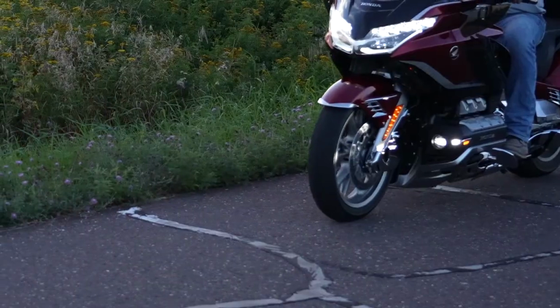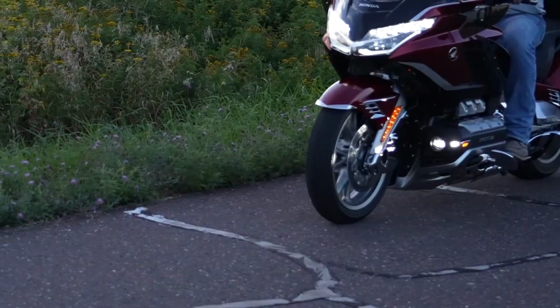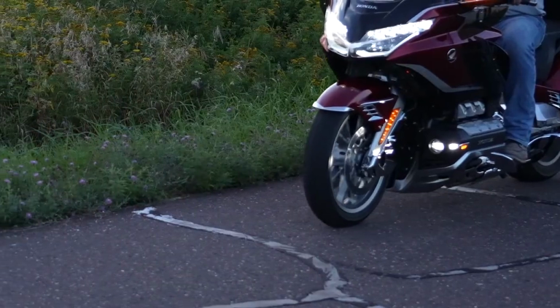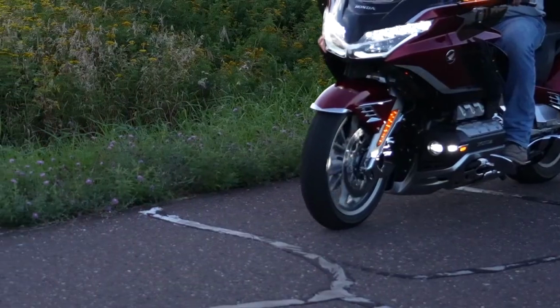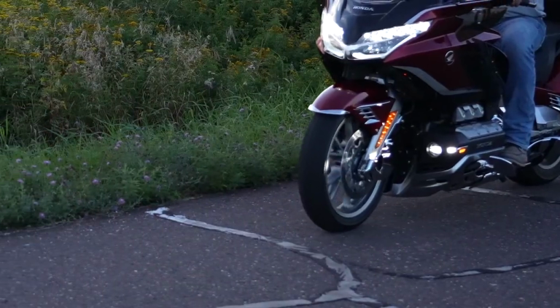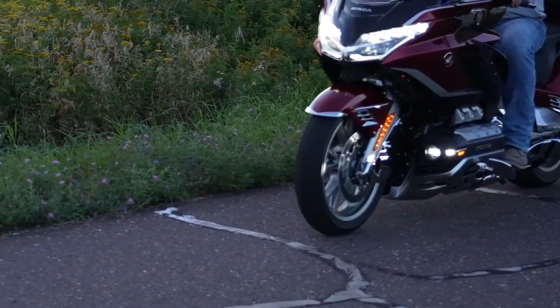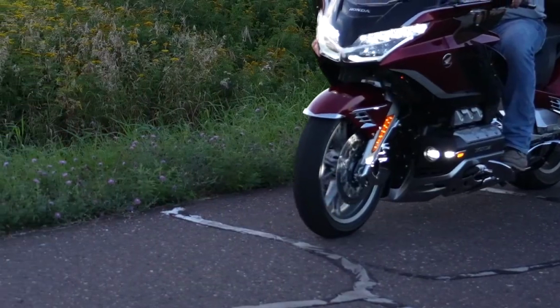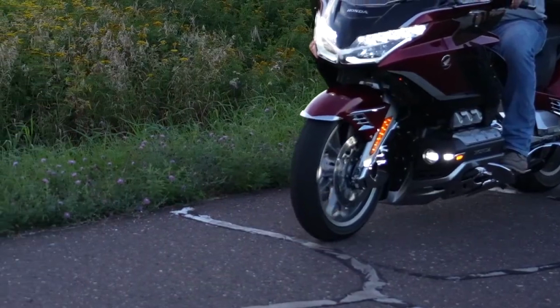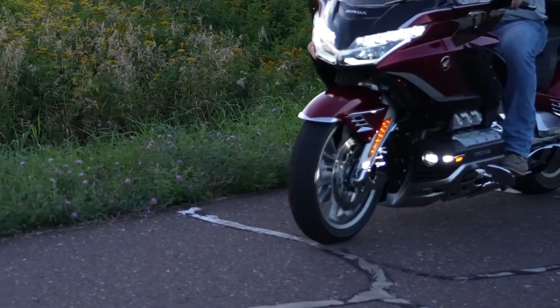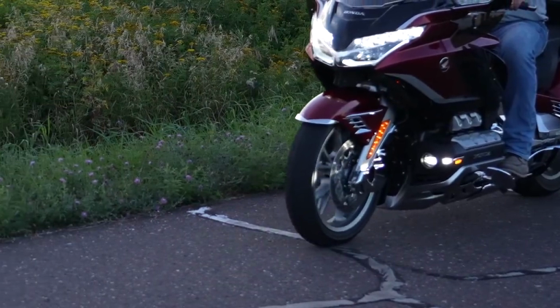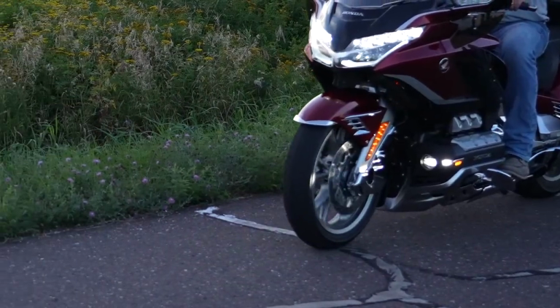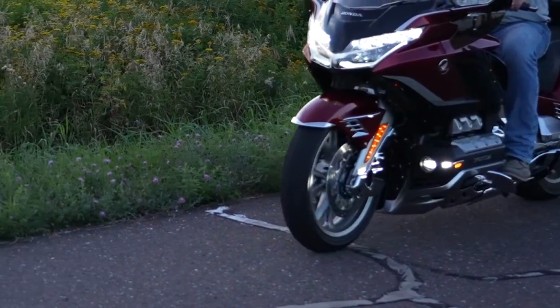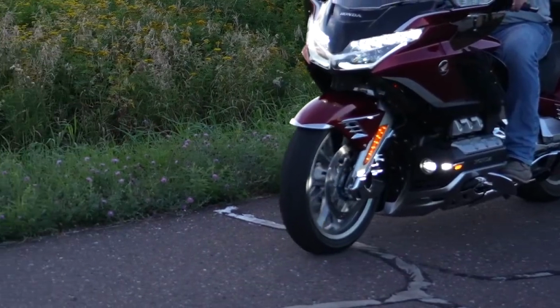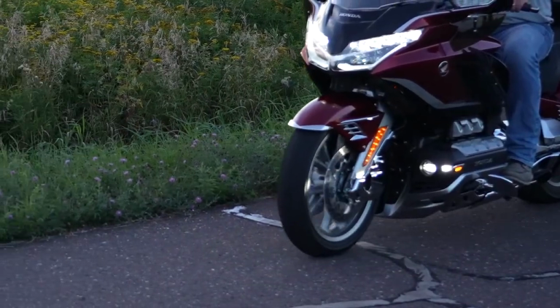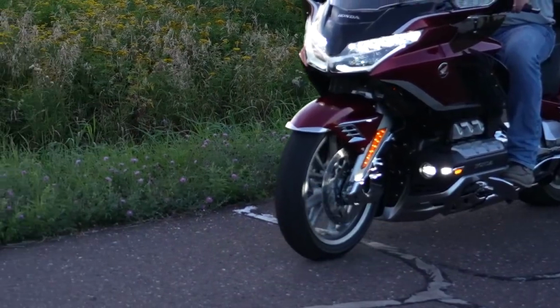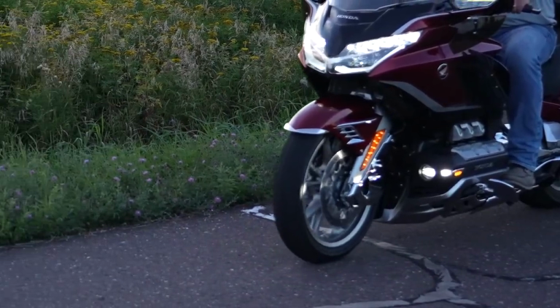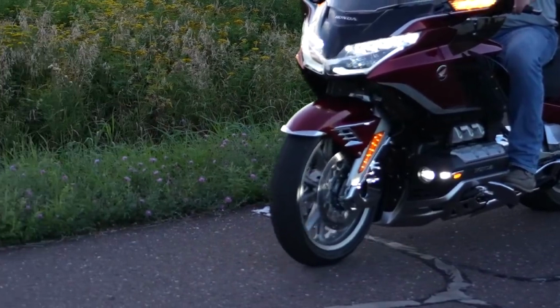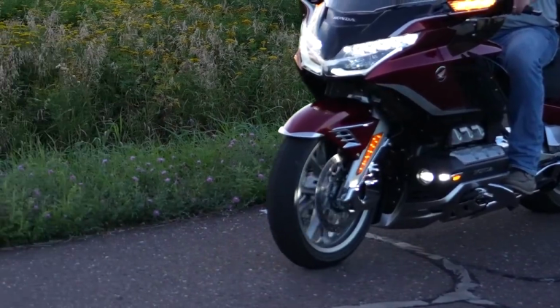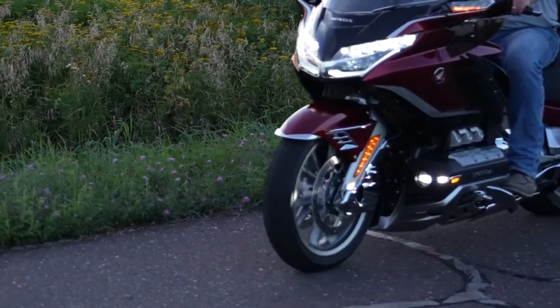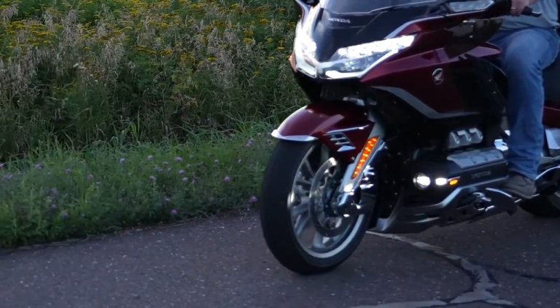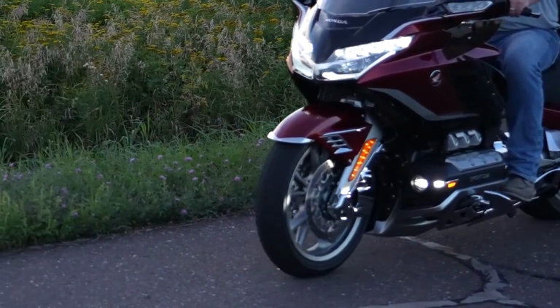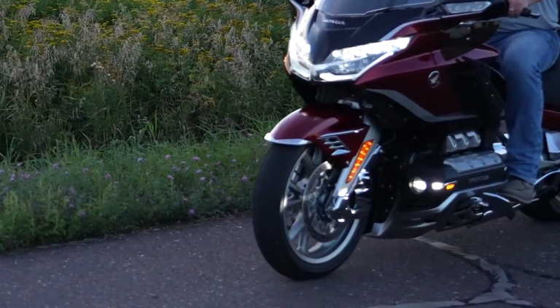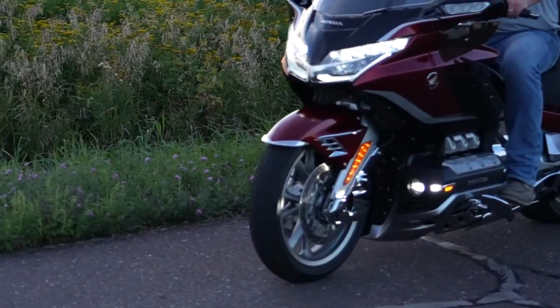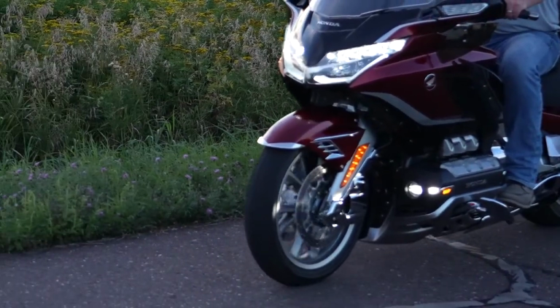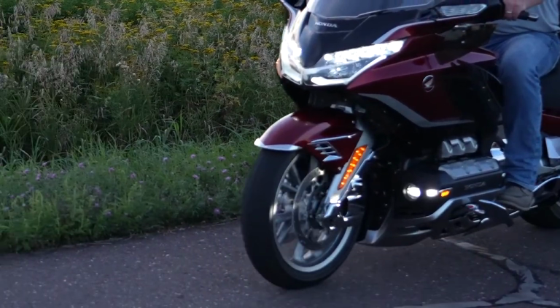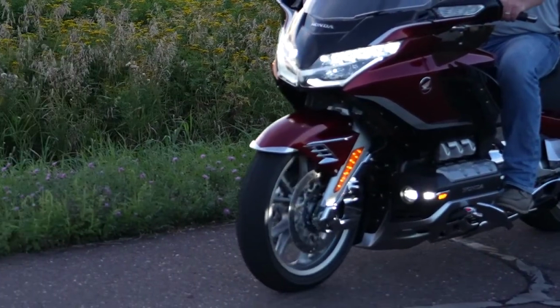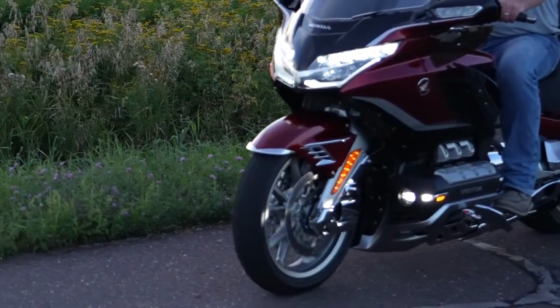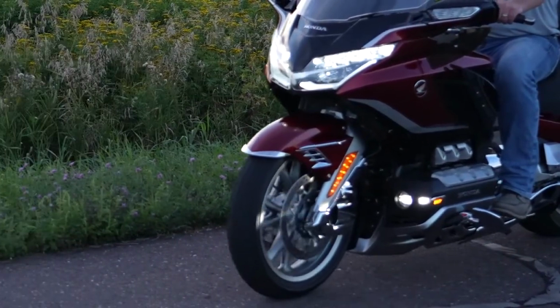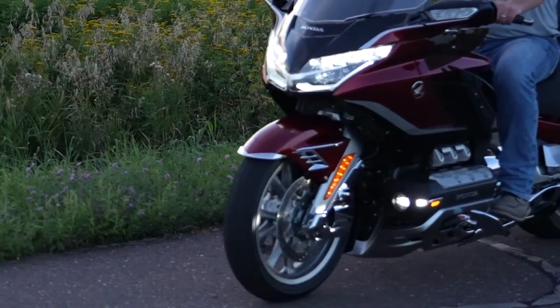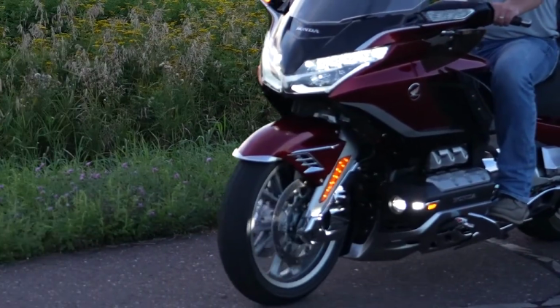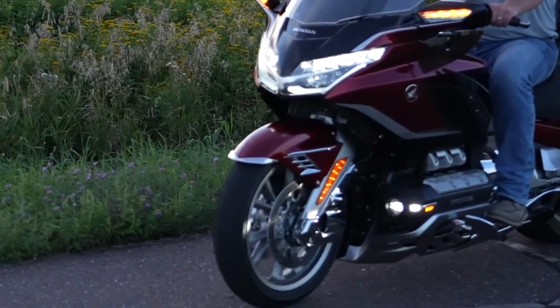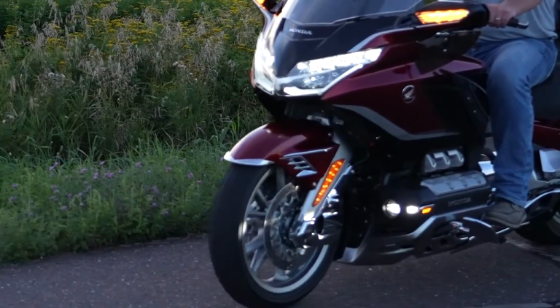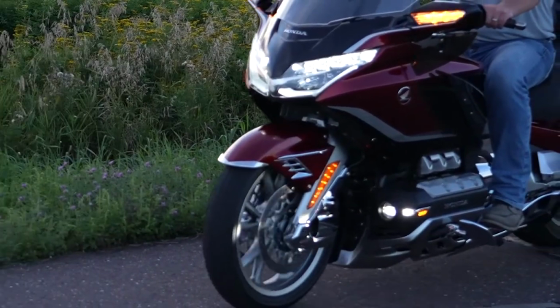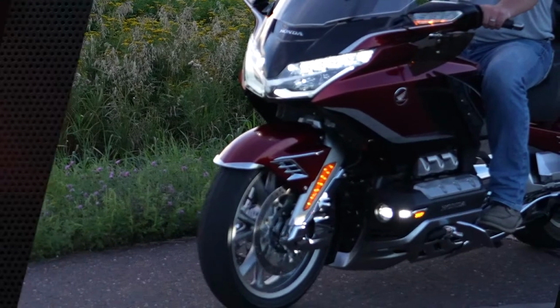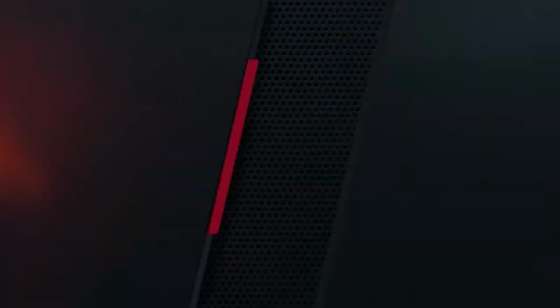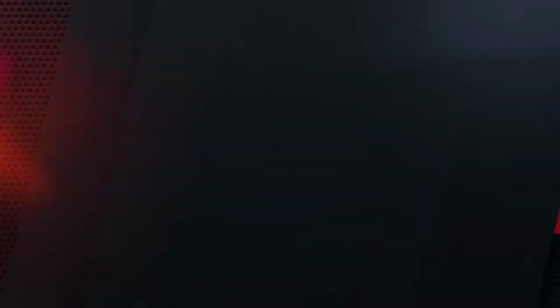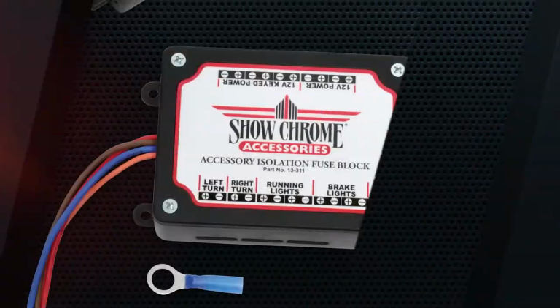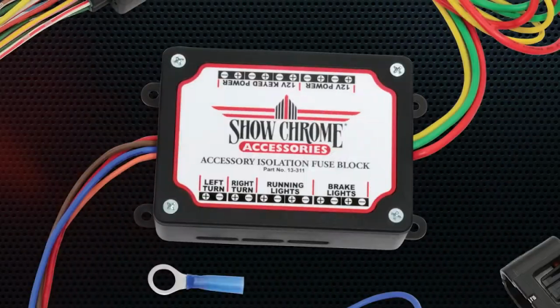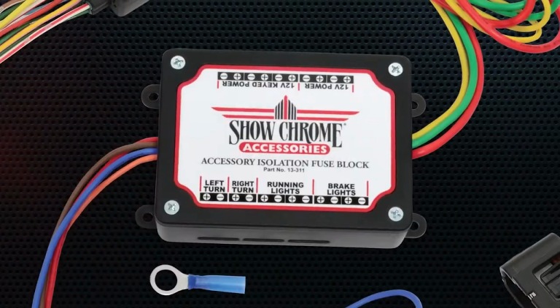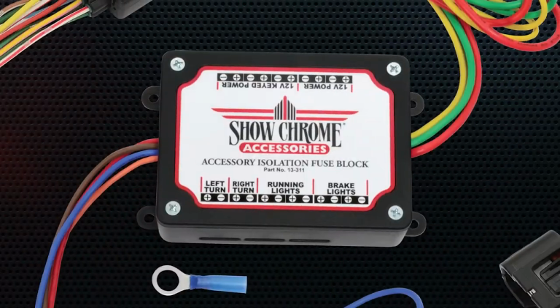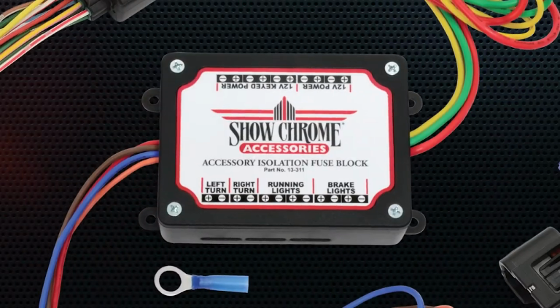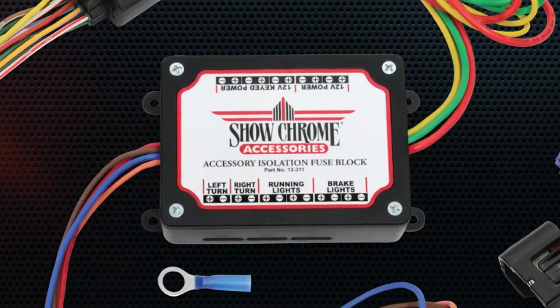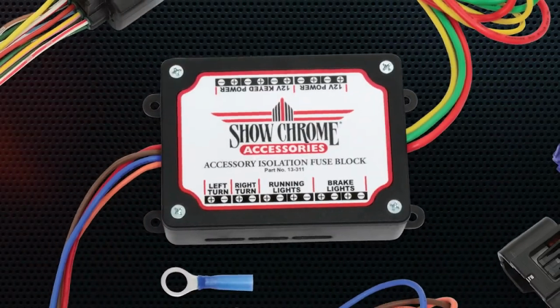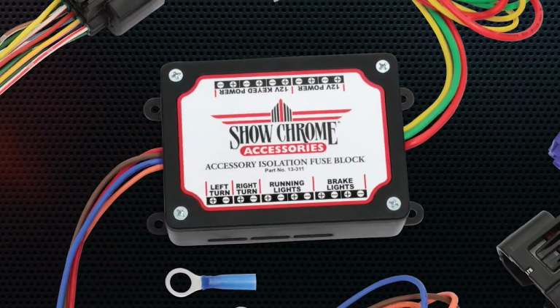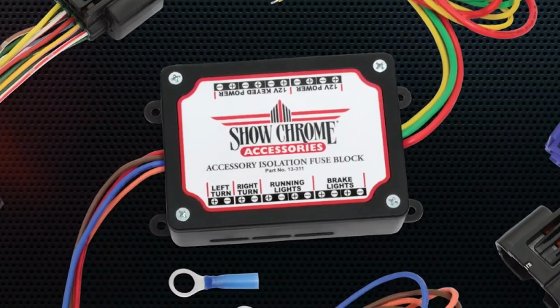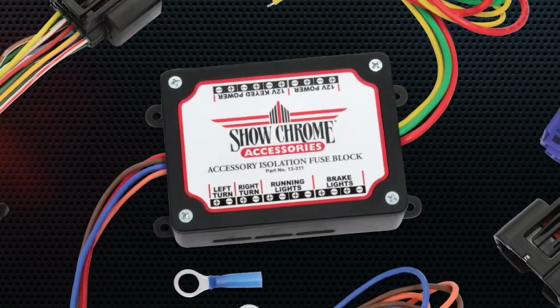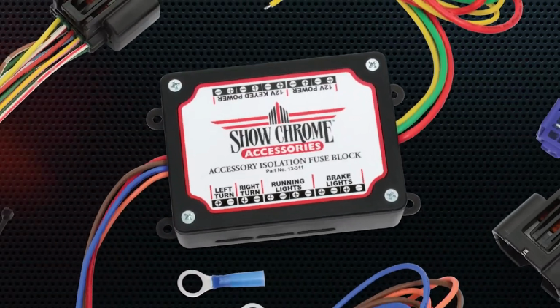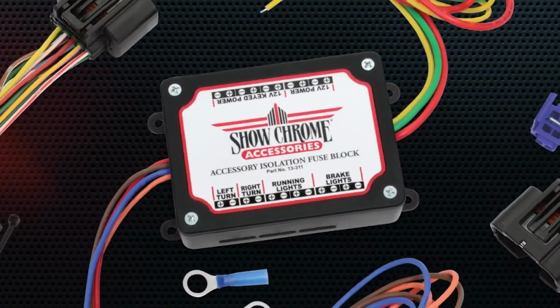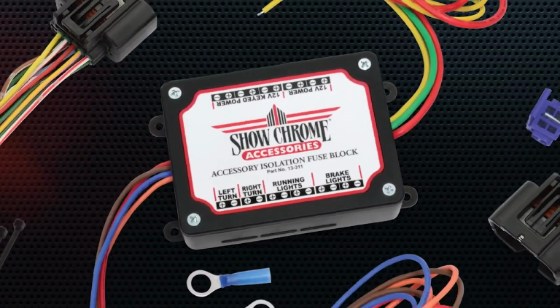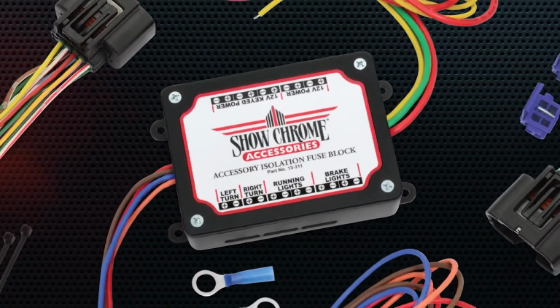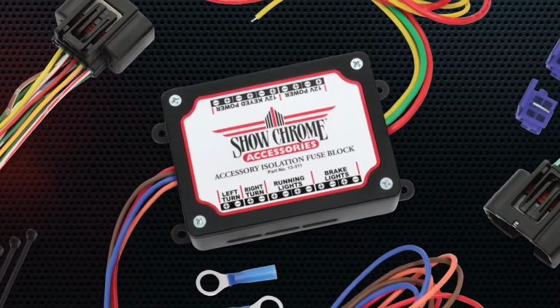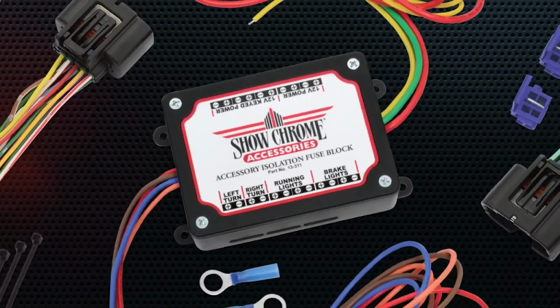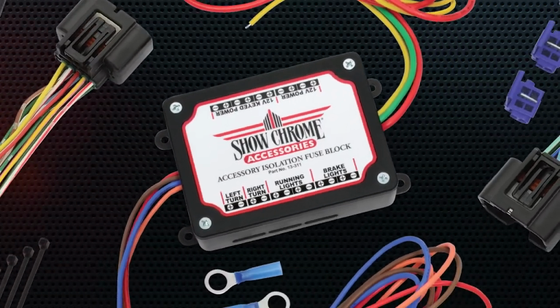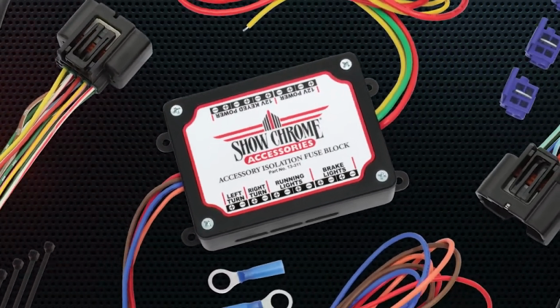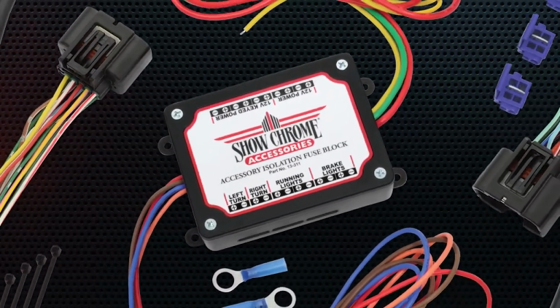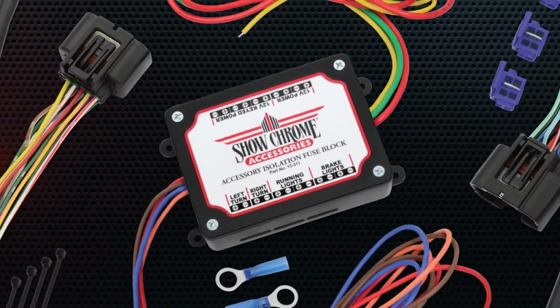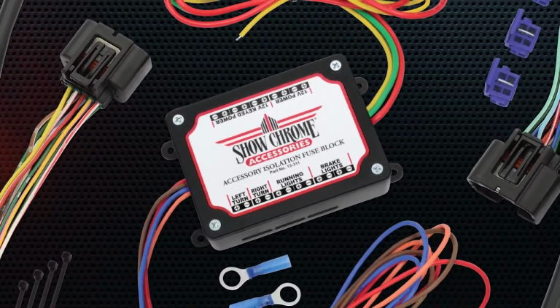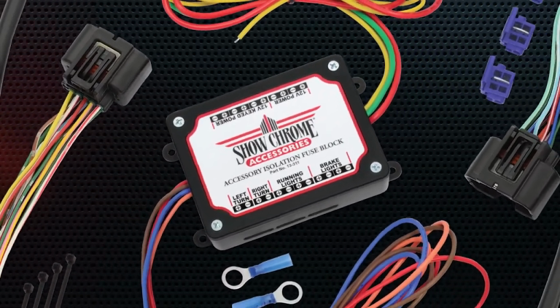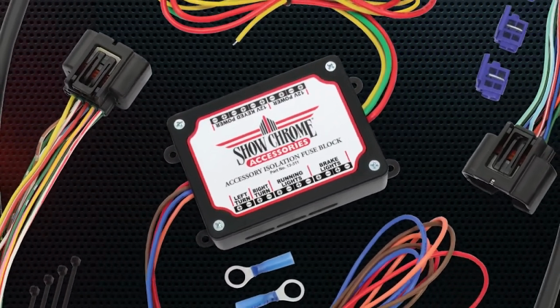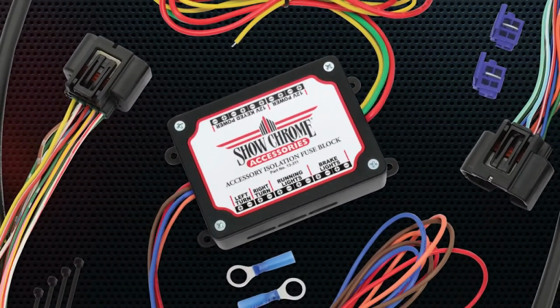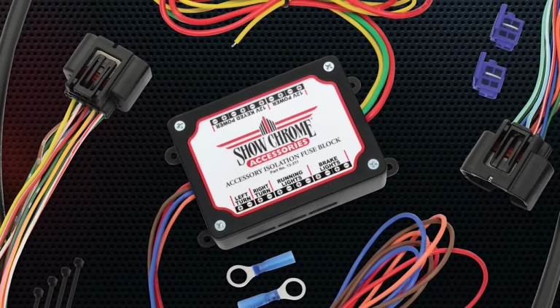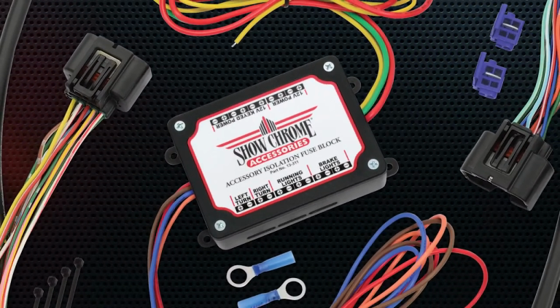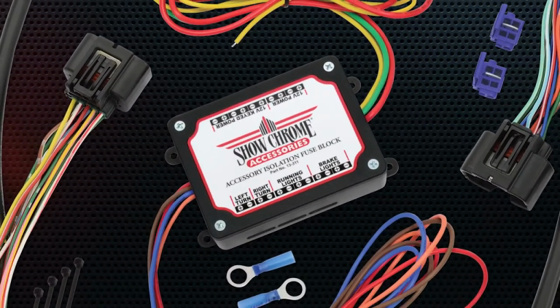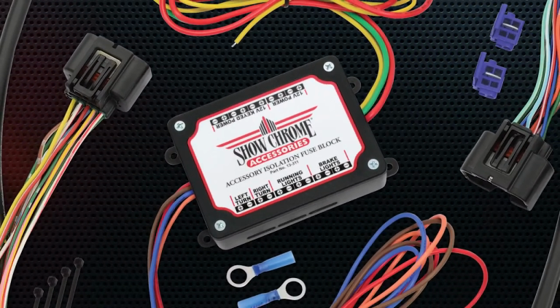Installation is simple using common tools and takes a little under an hour. We recommend using our ShowChrome fuse block for a seamless installation.